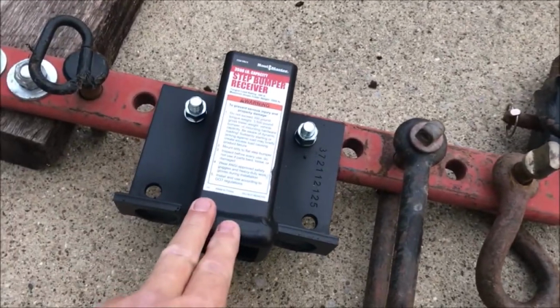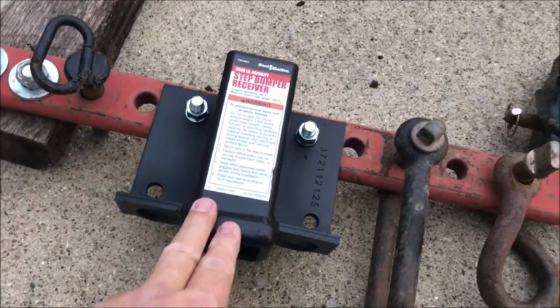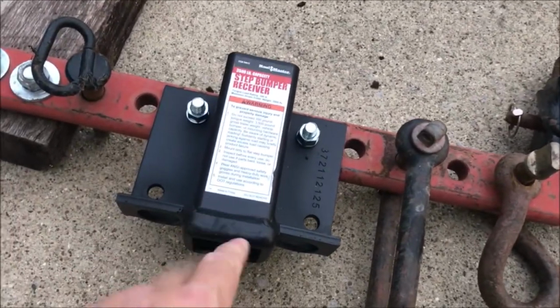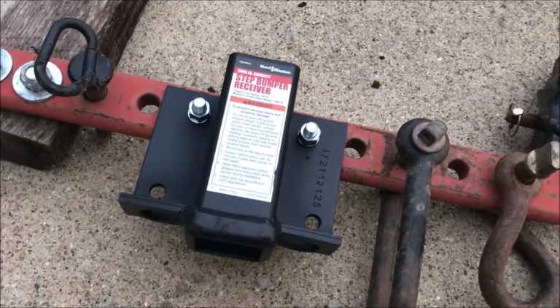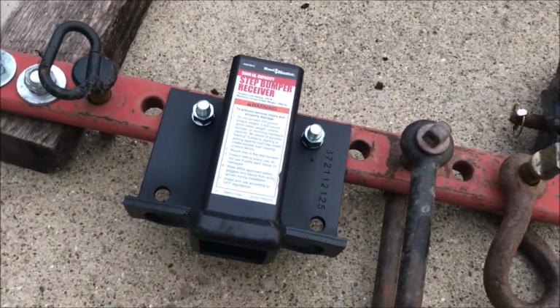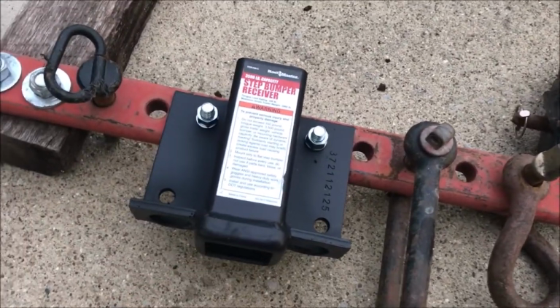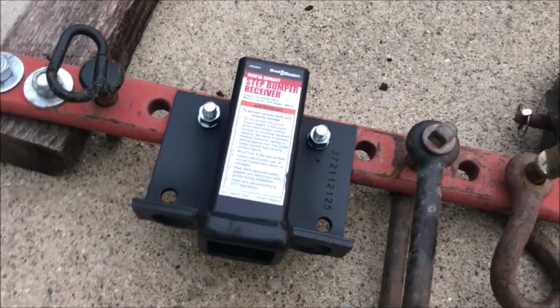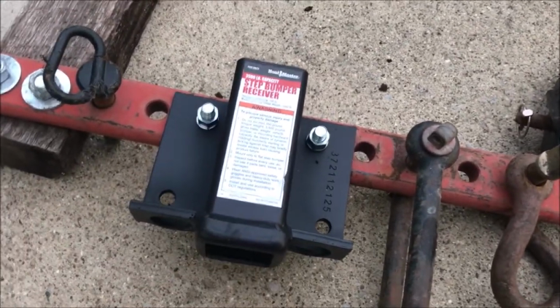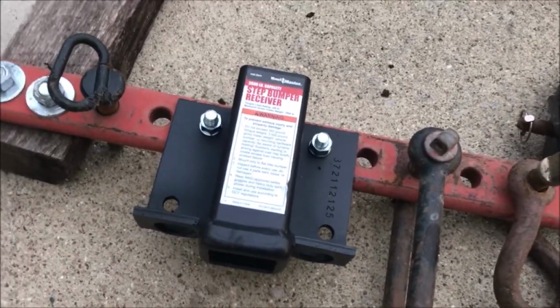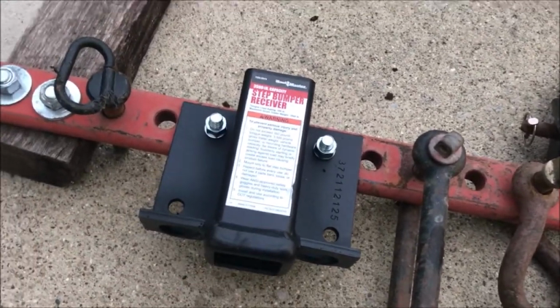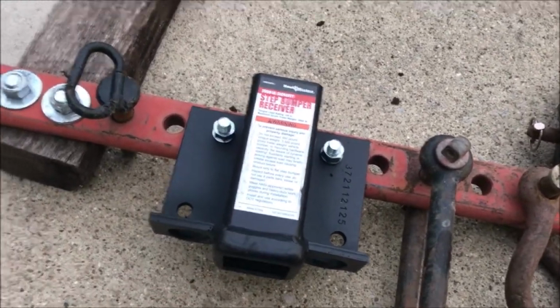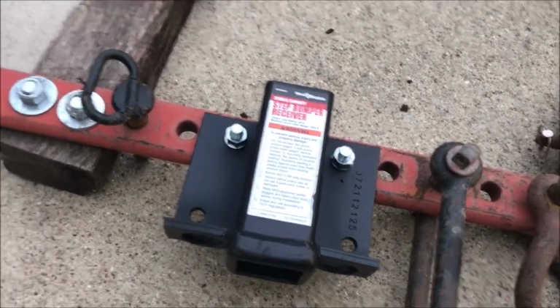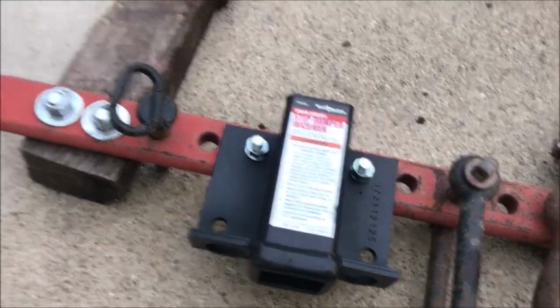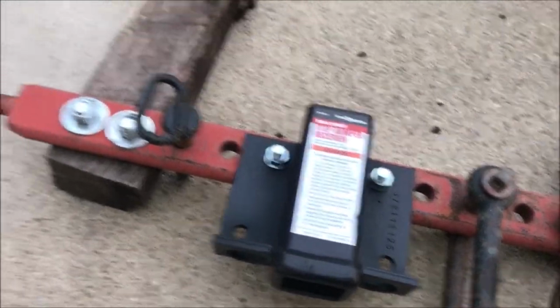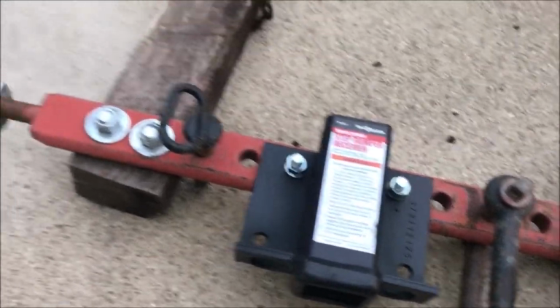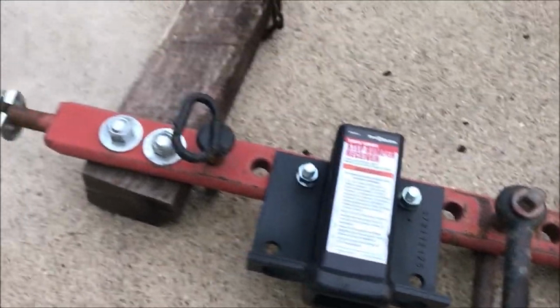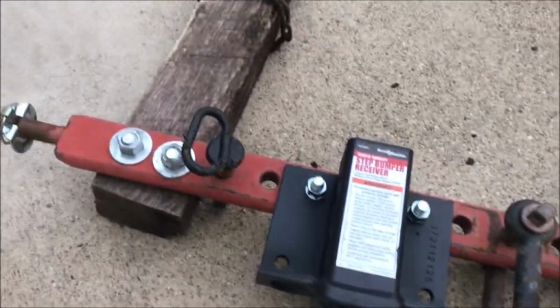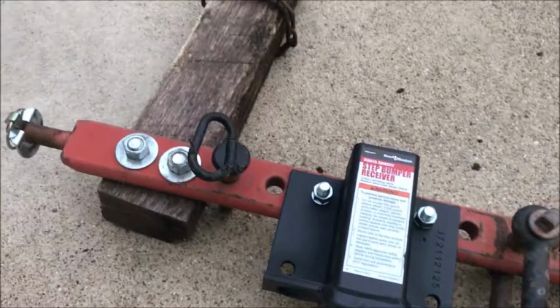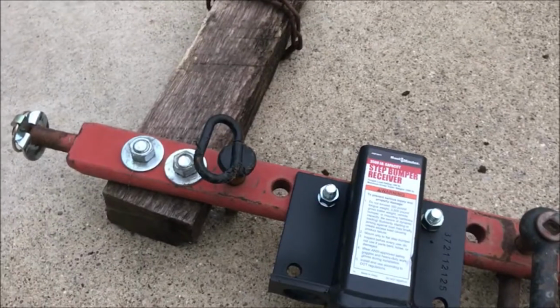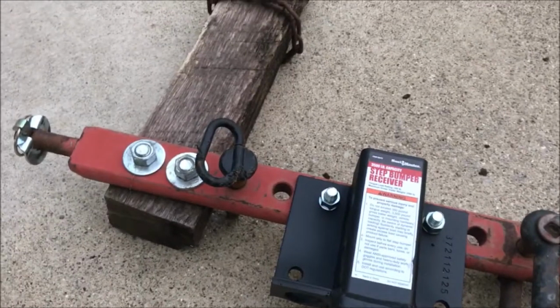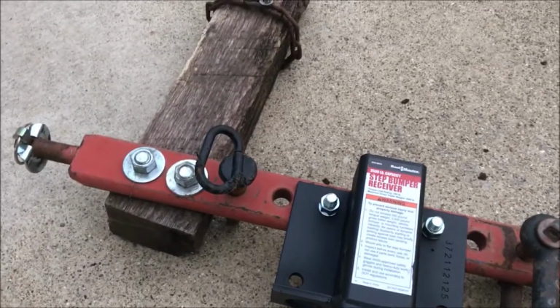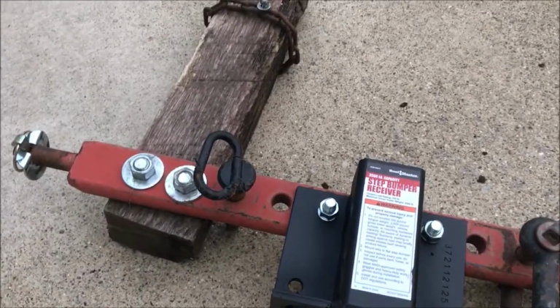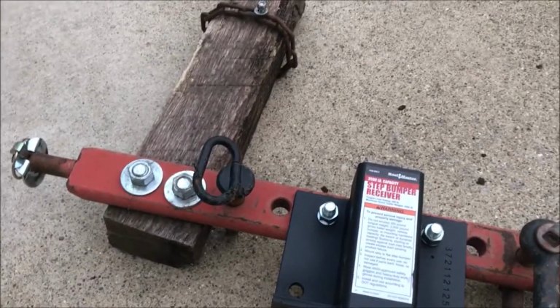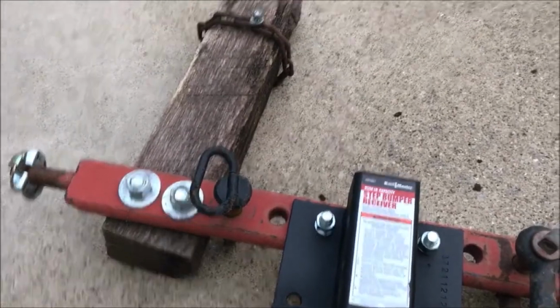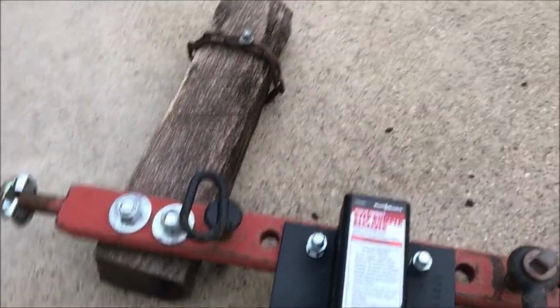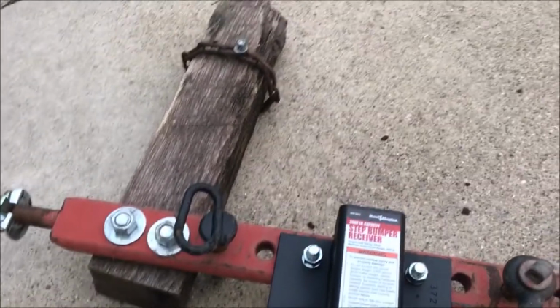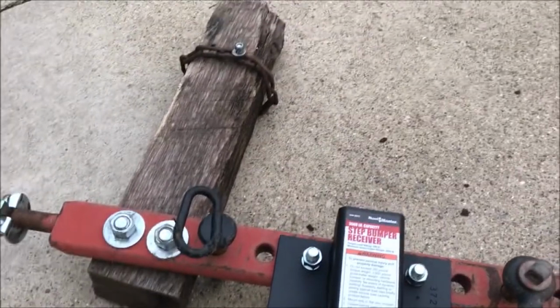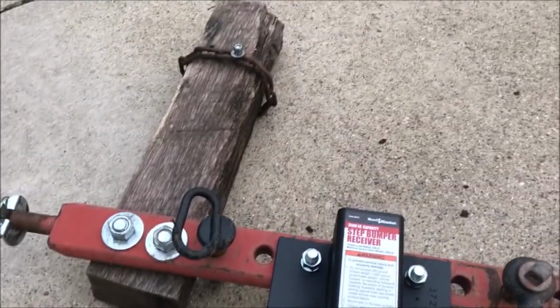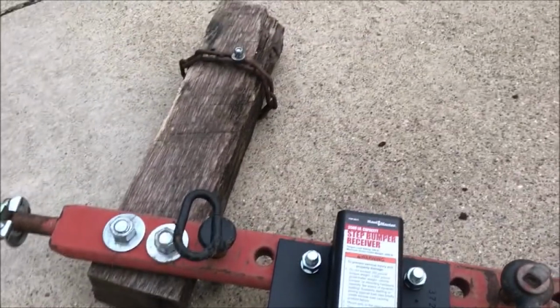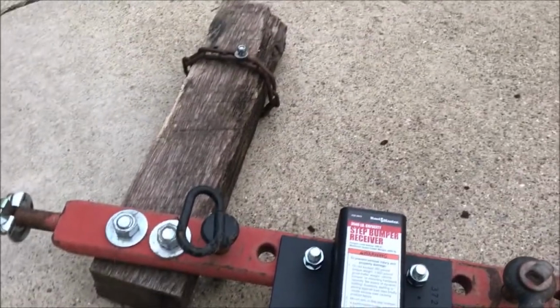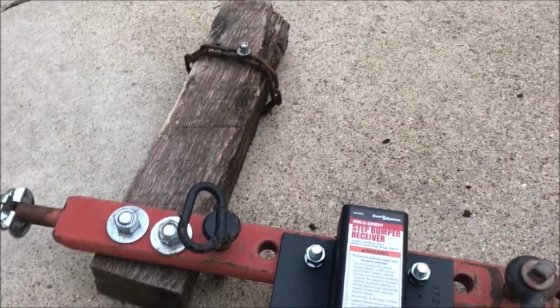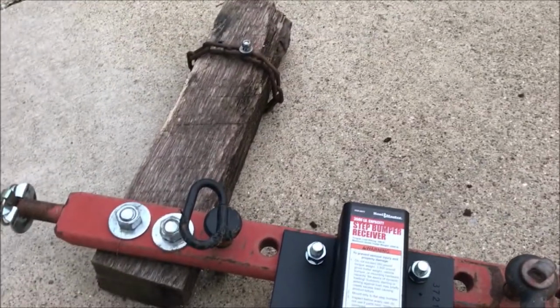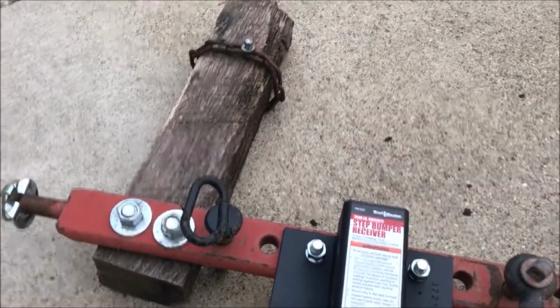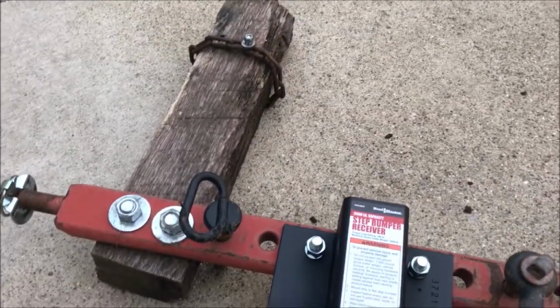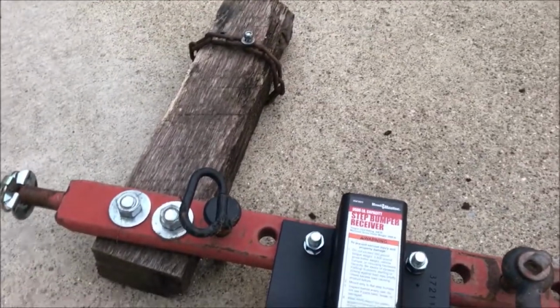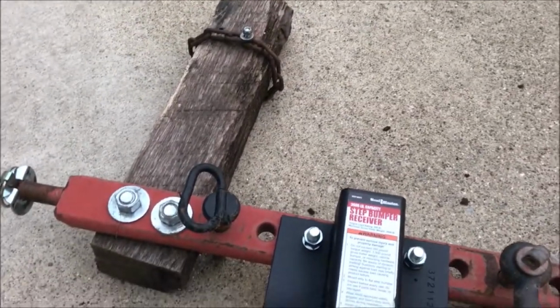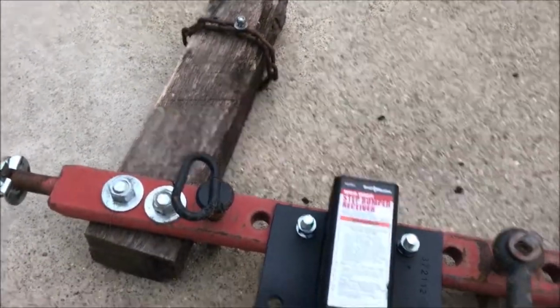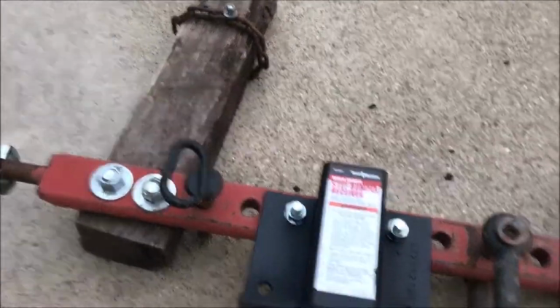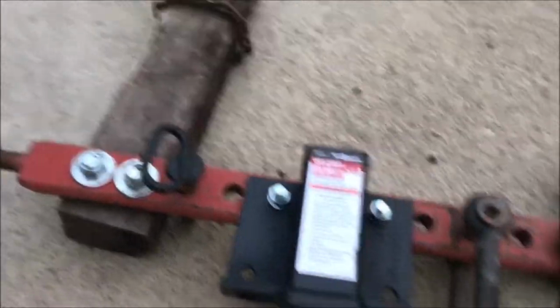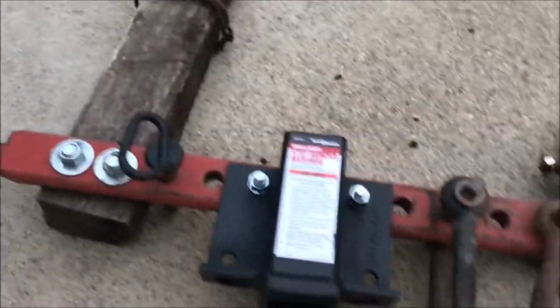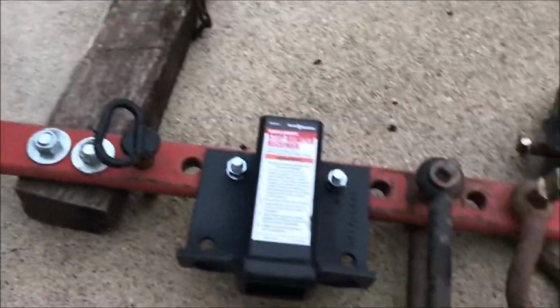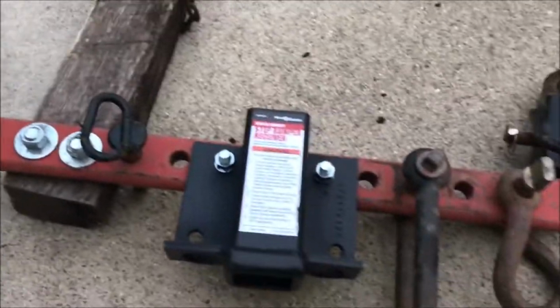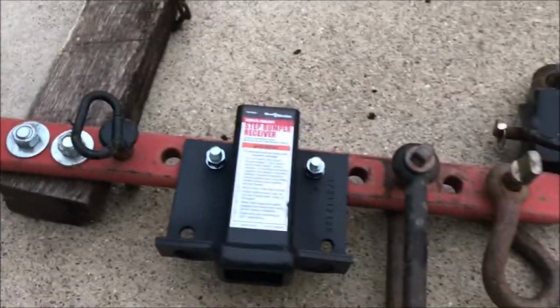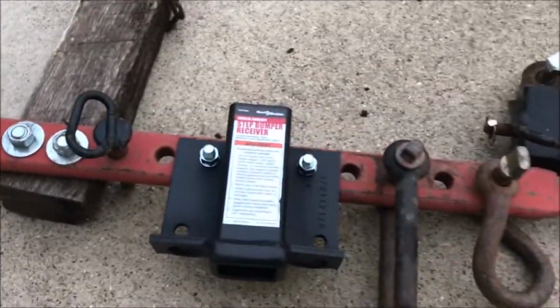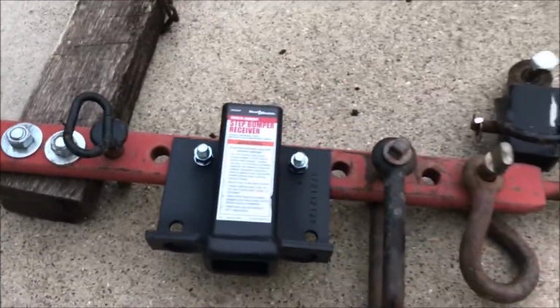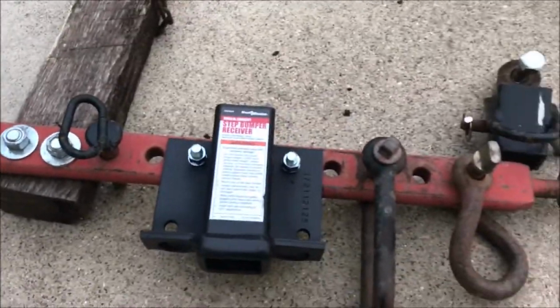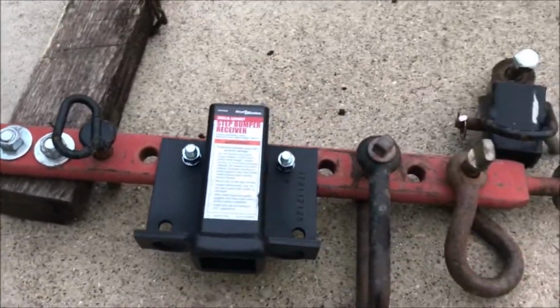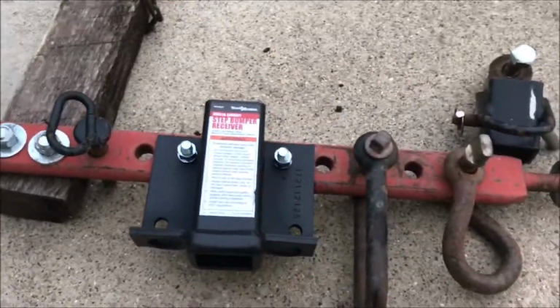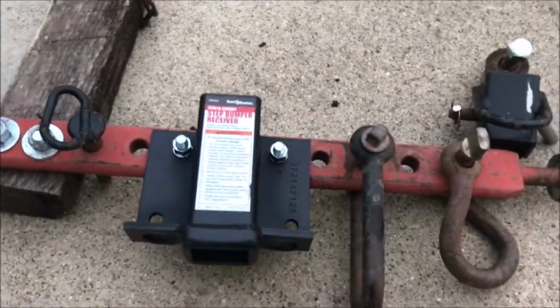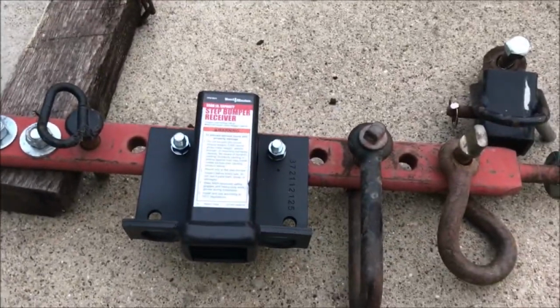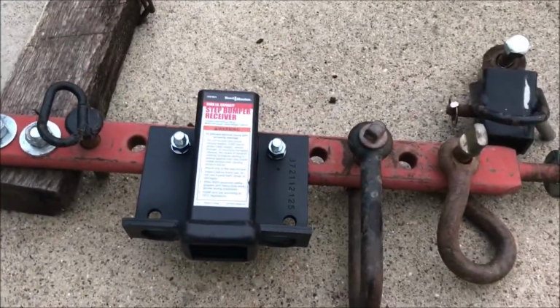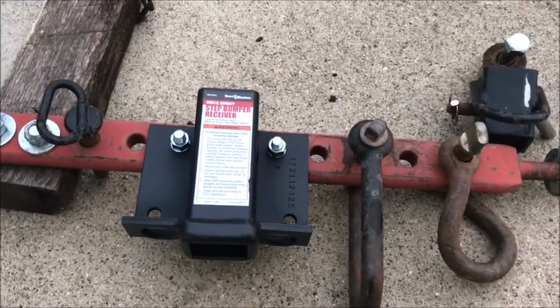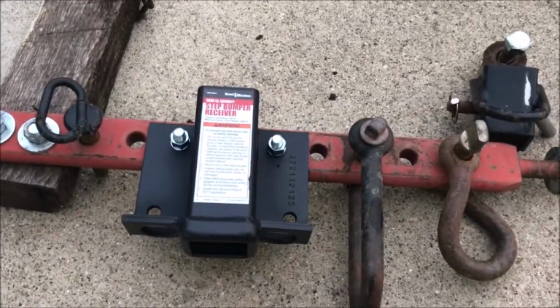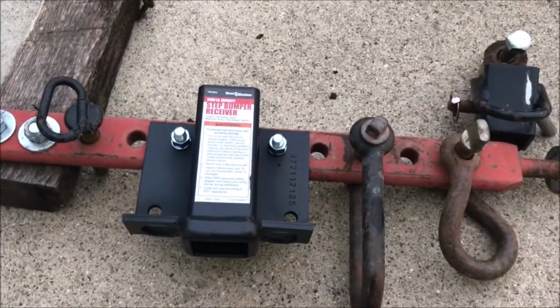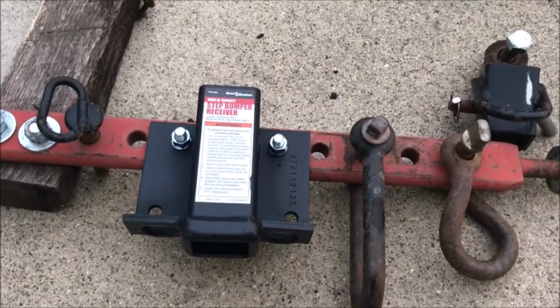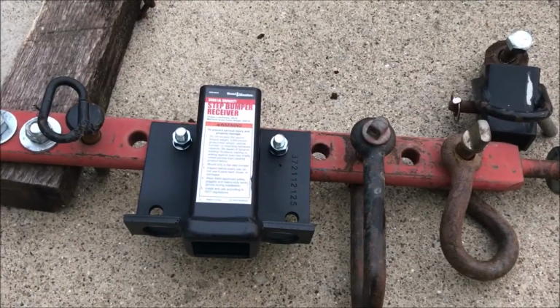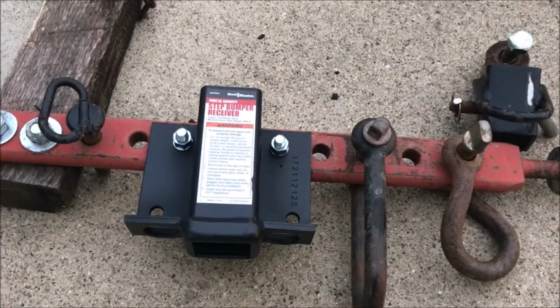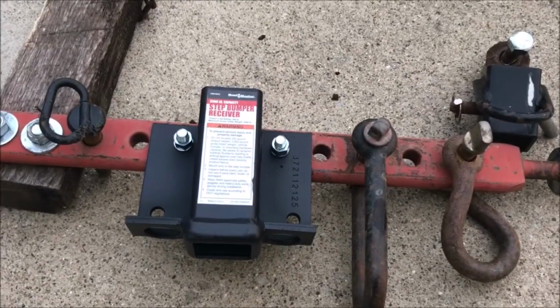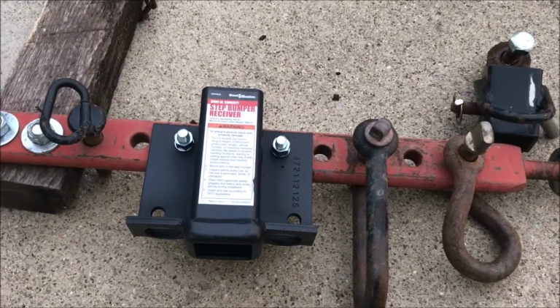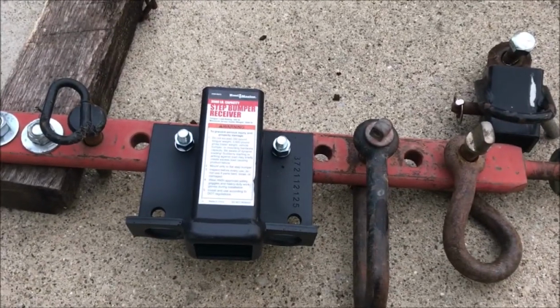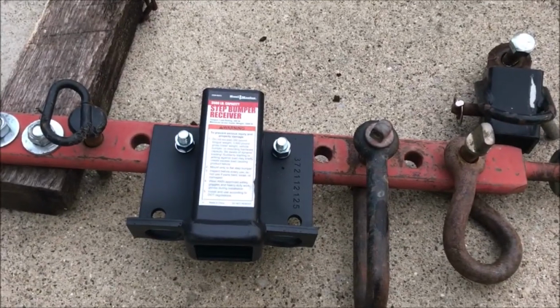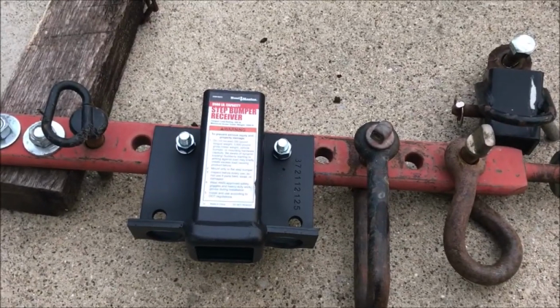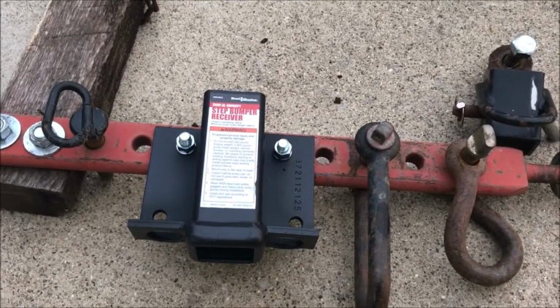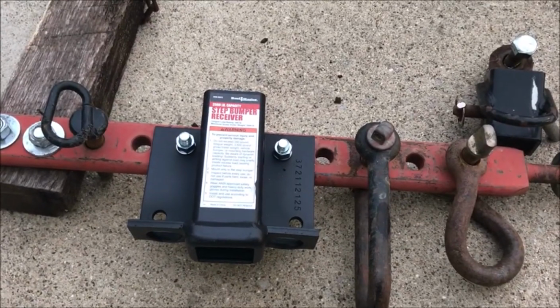Now when I'm hauling things I will not have it slide to one side or the other. I hope this video helps you — have a great day.